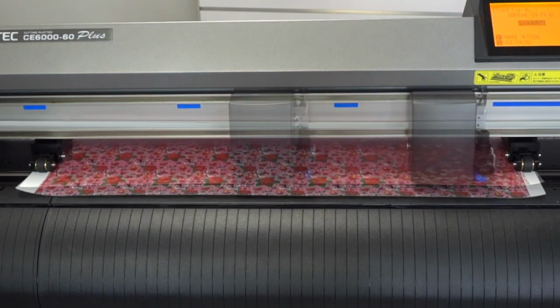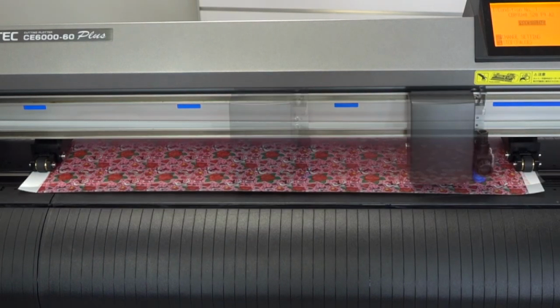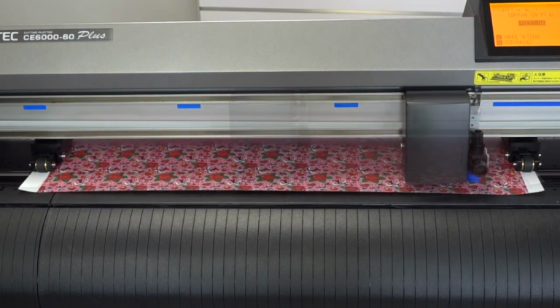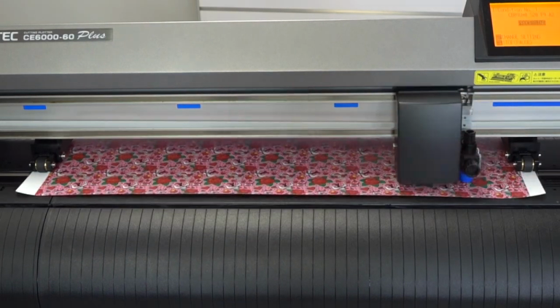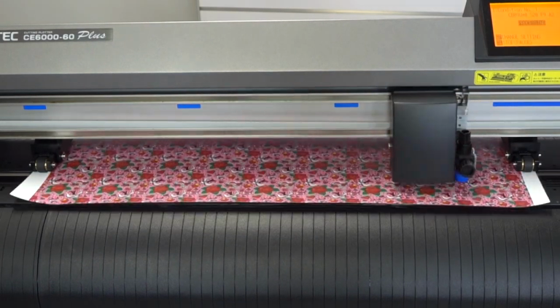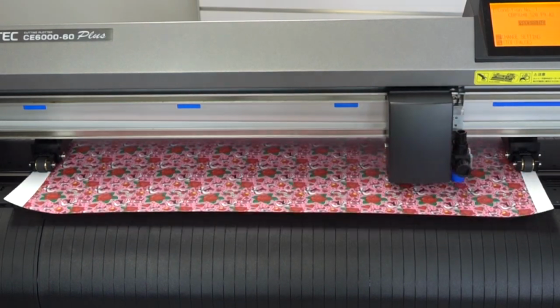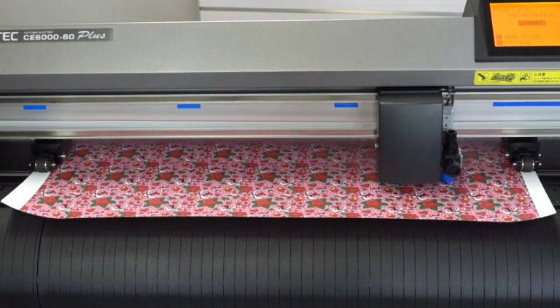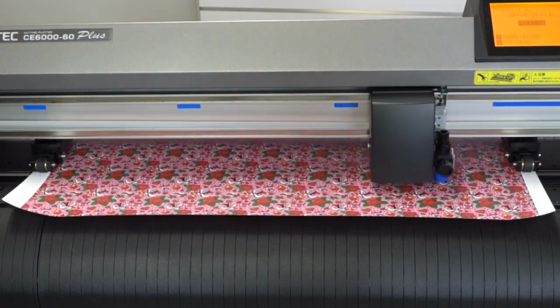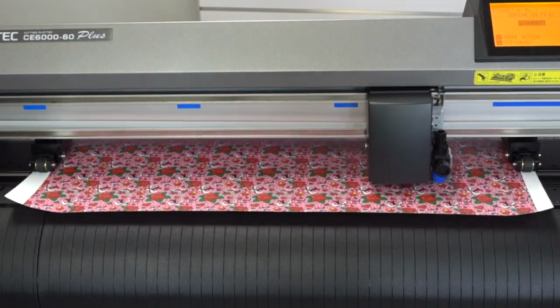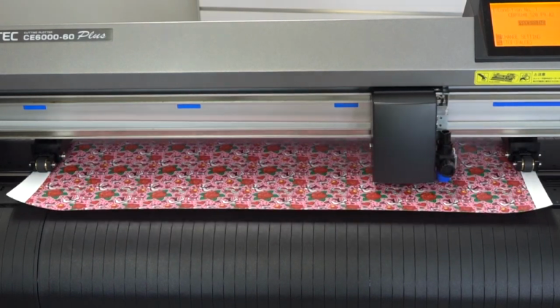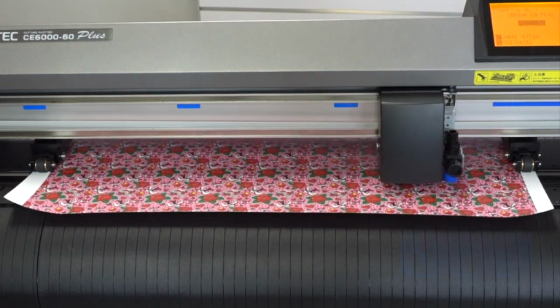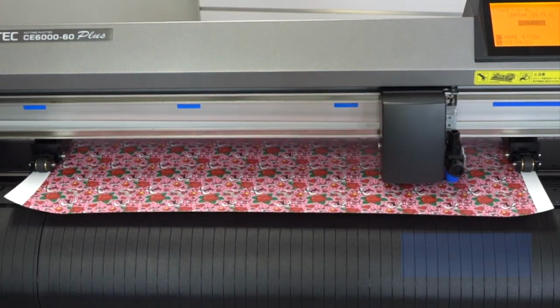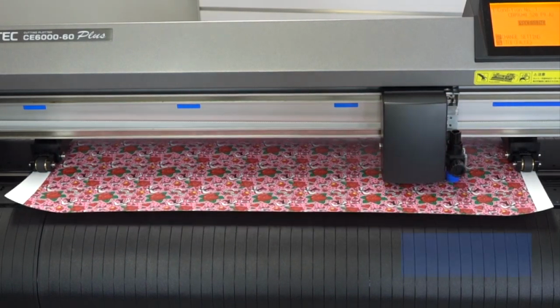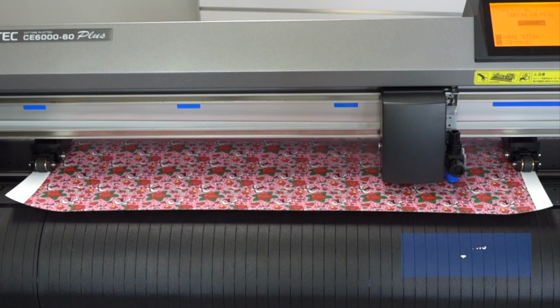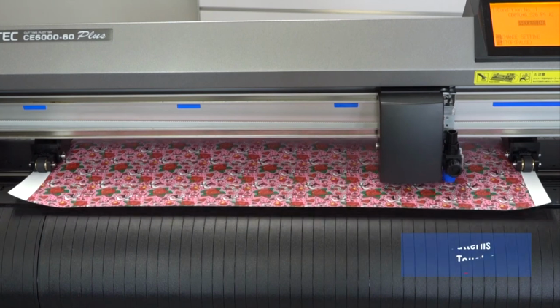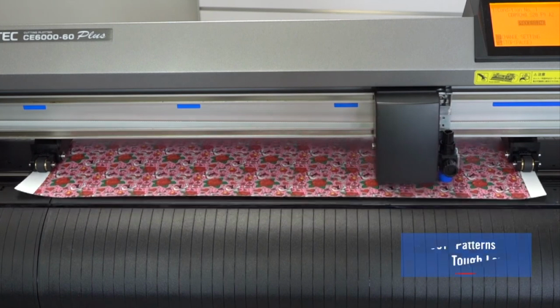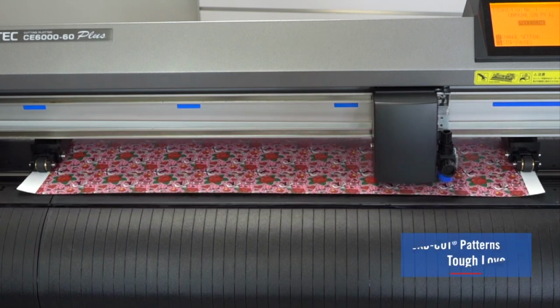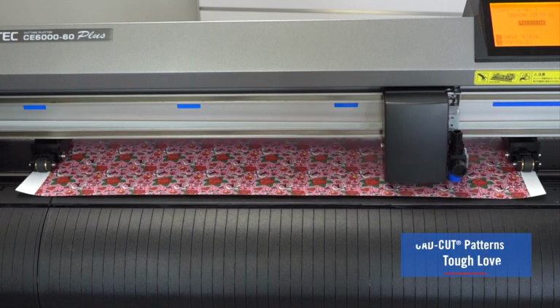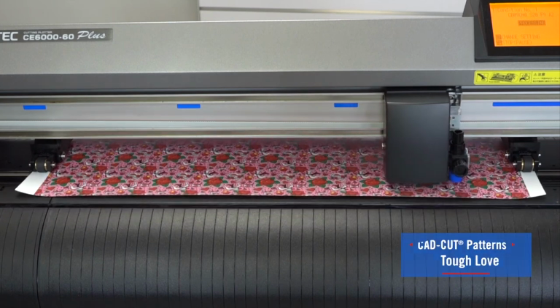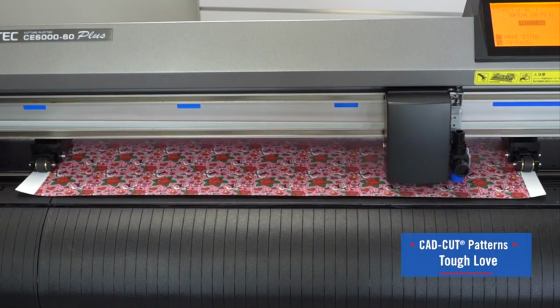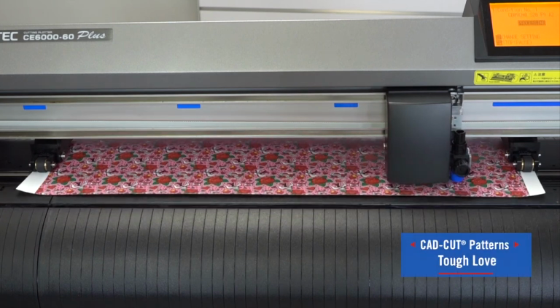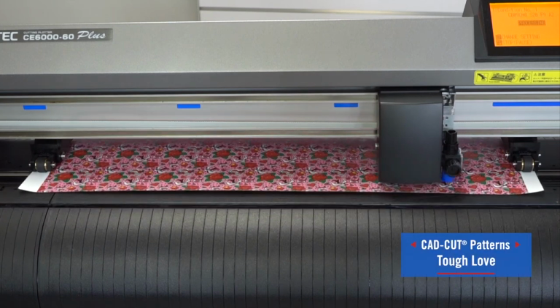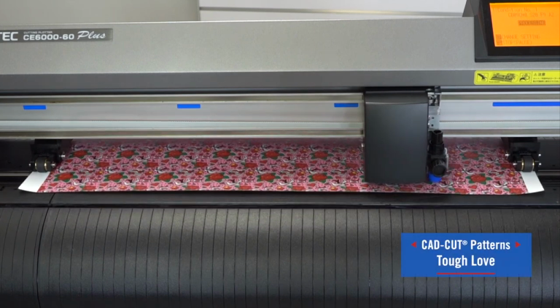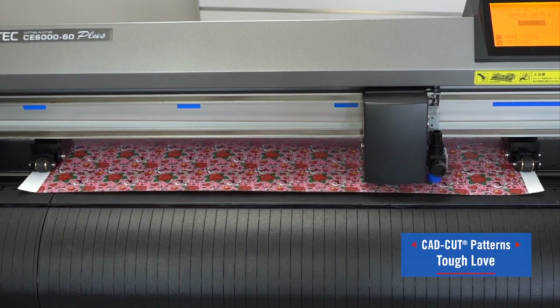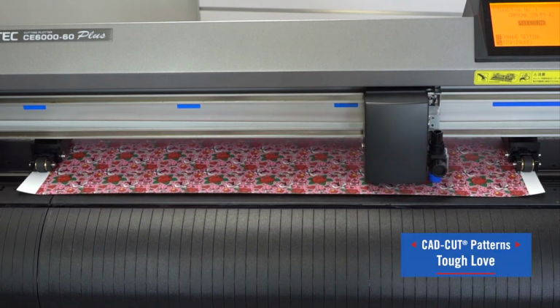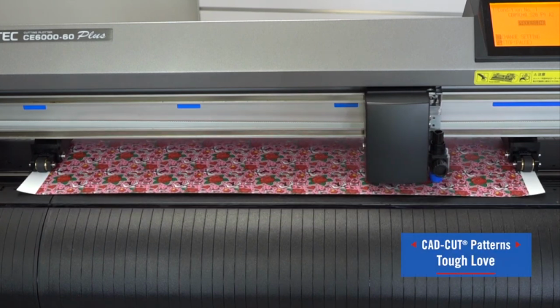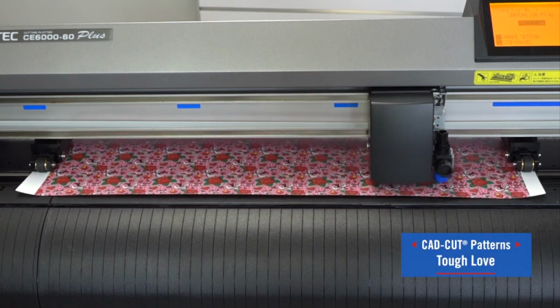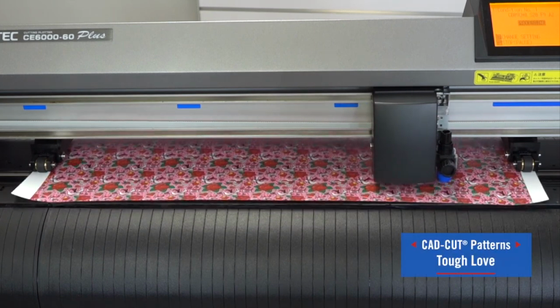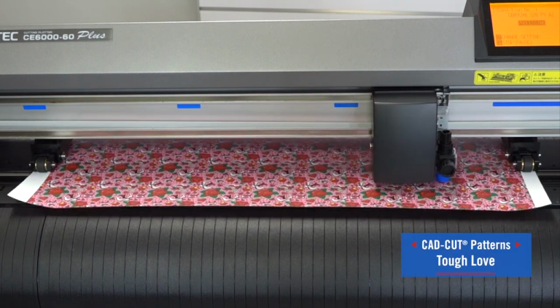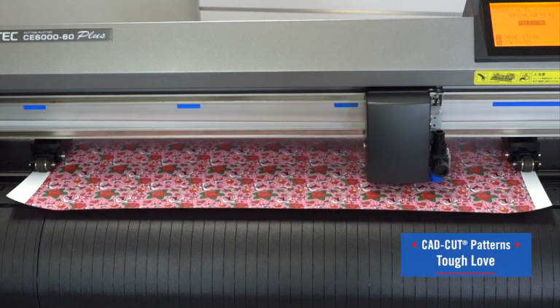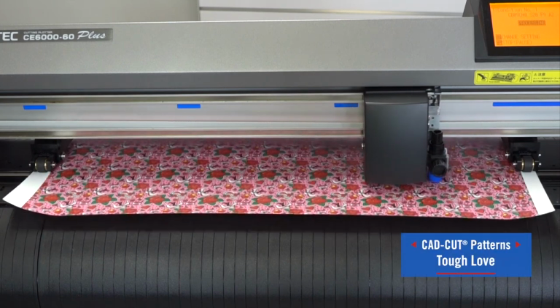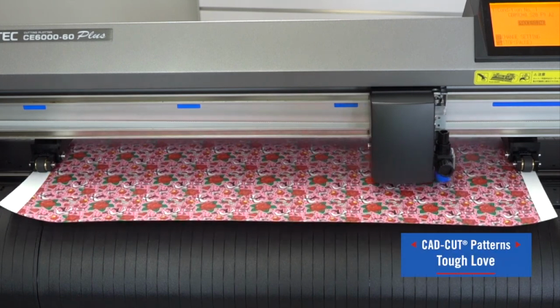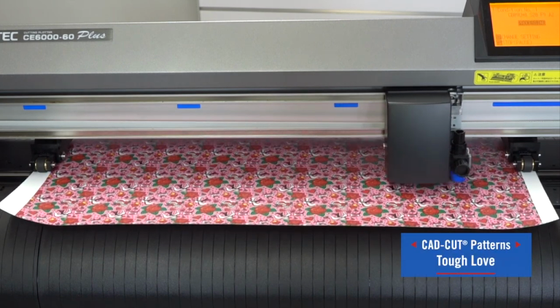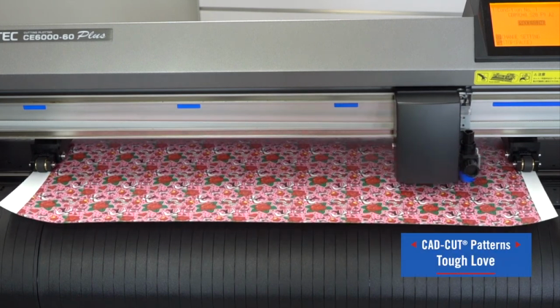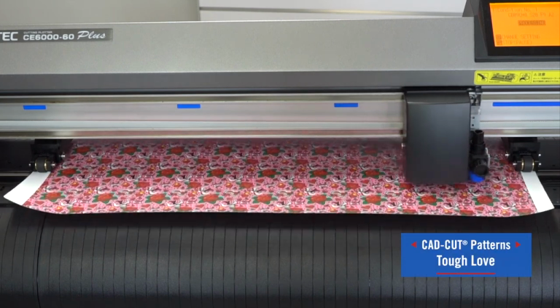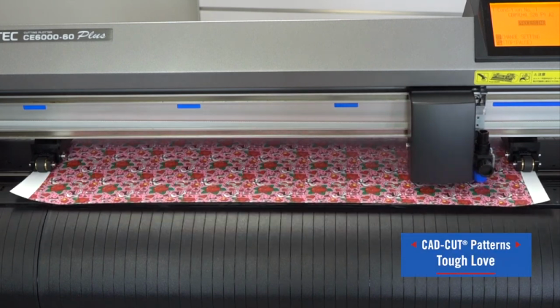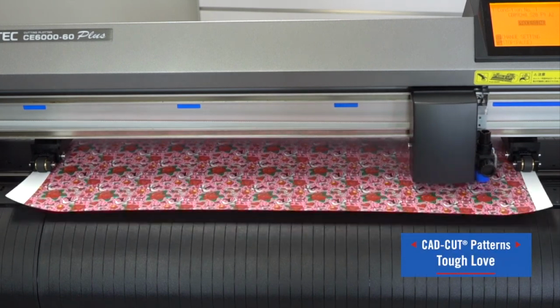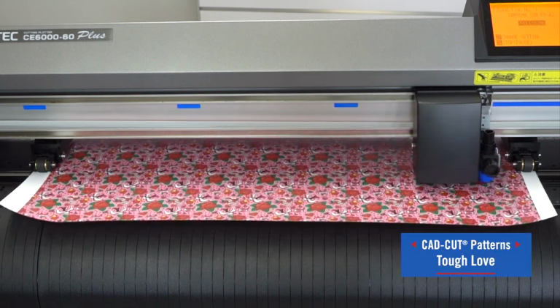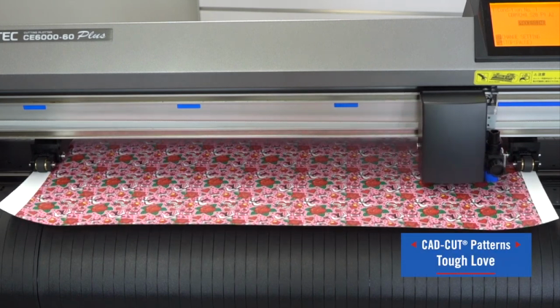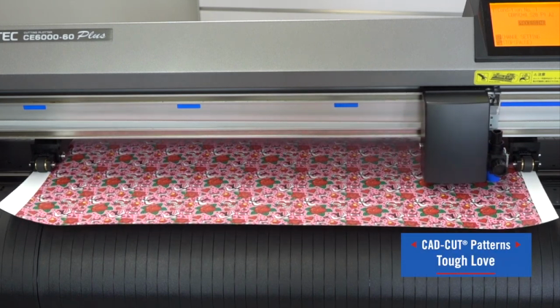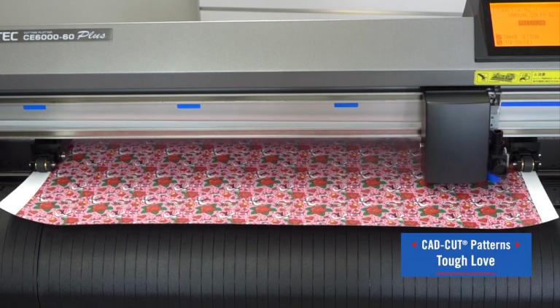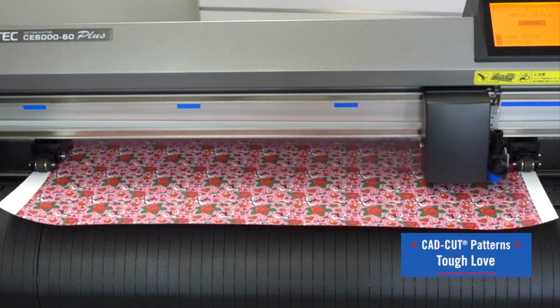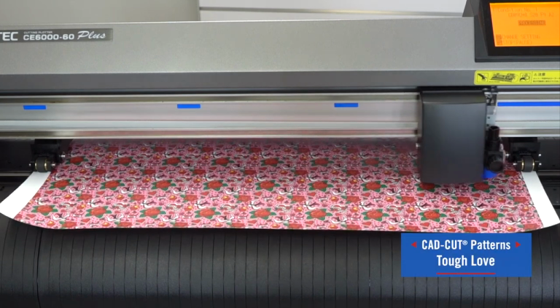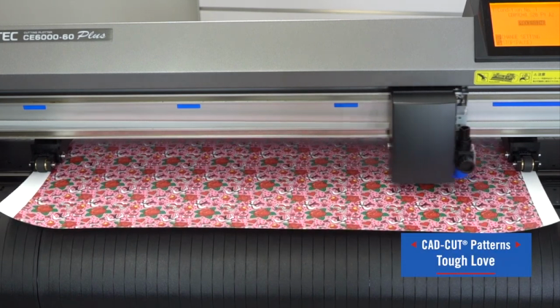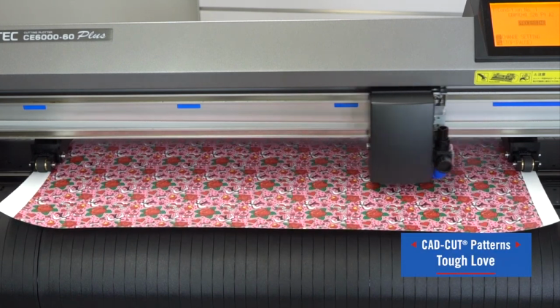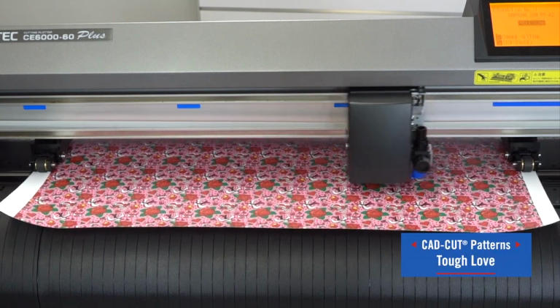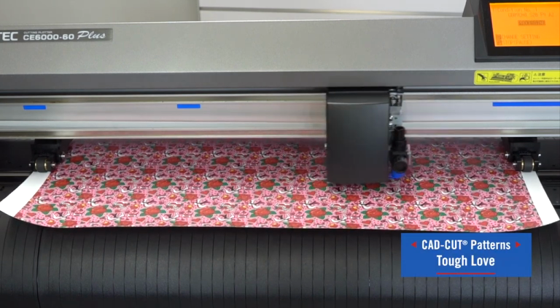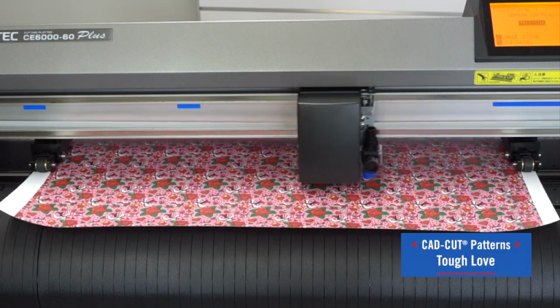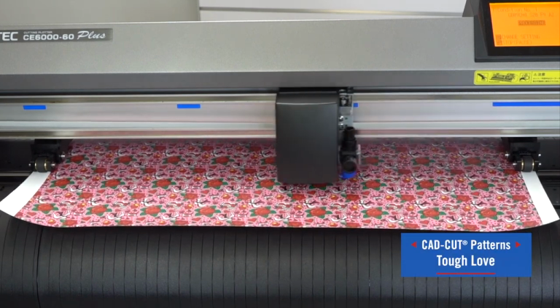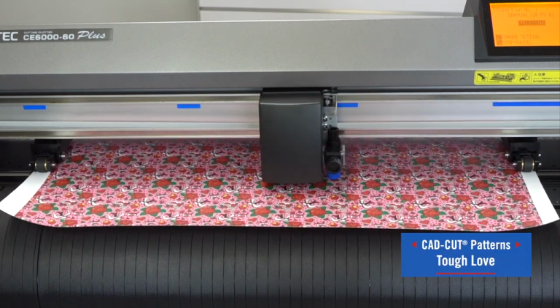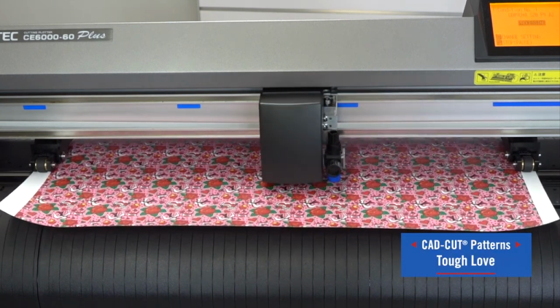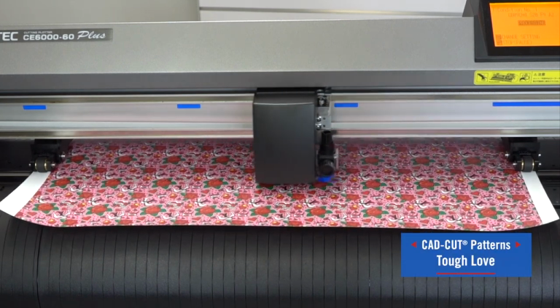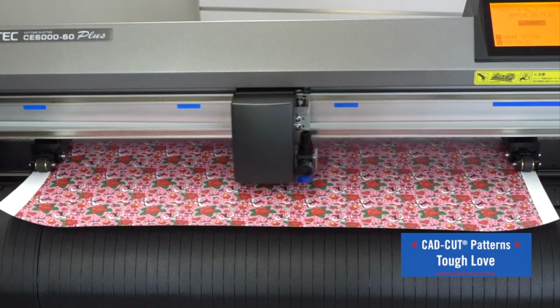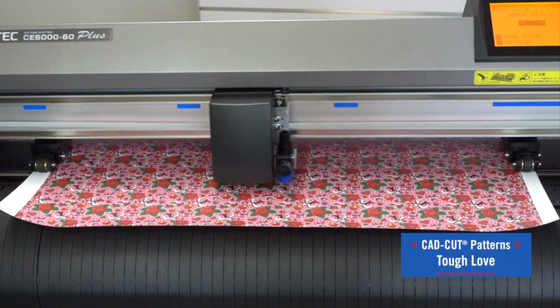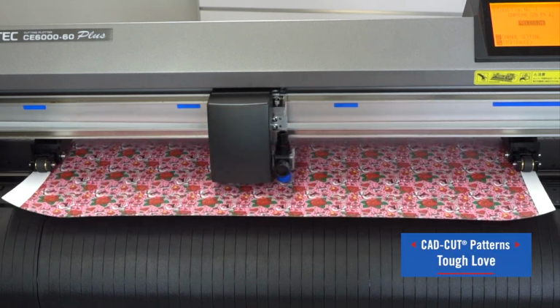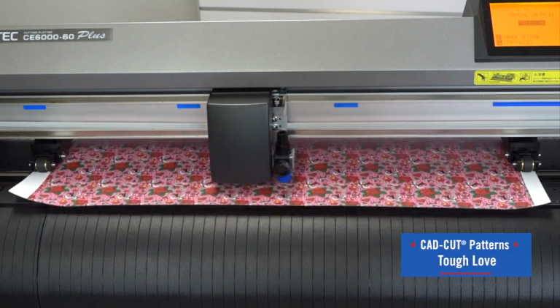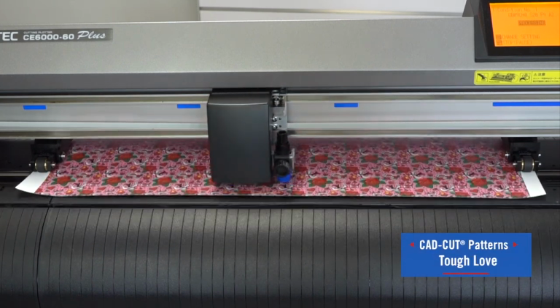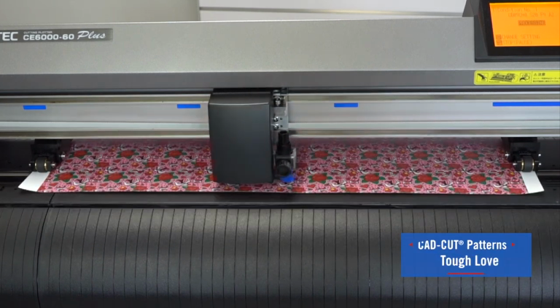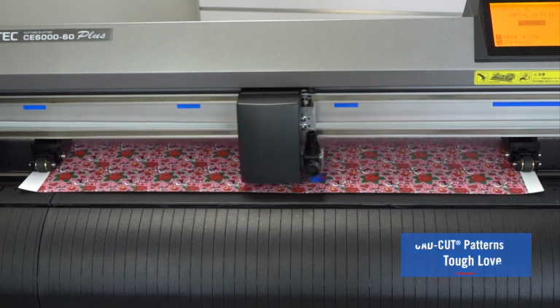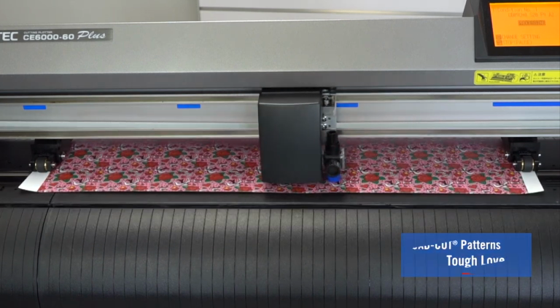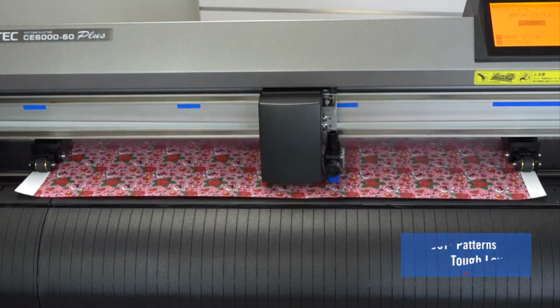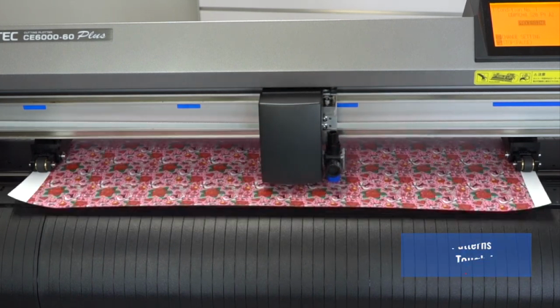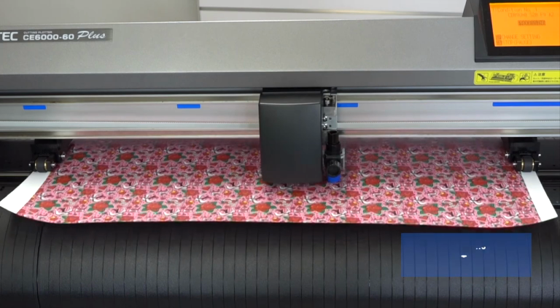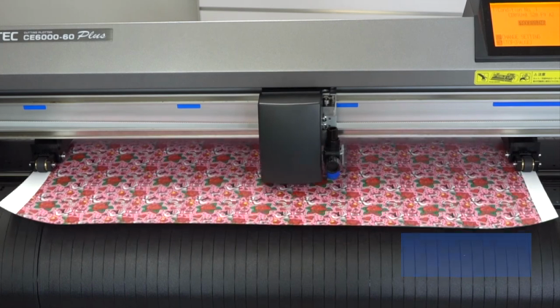The last pattern I'm going to be cutting is our Tough Love pattern, which happens to be one of my favorites of the season.